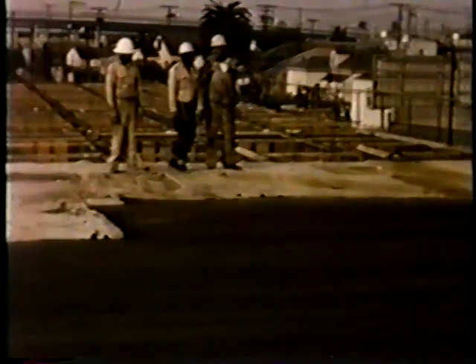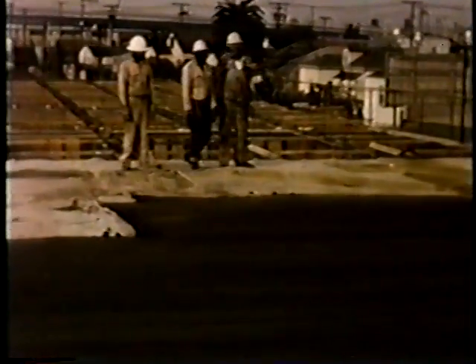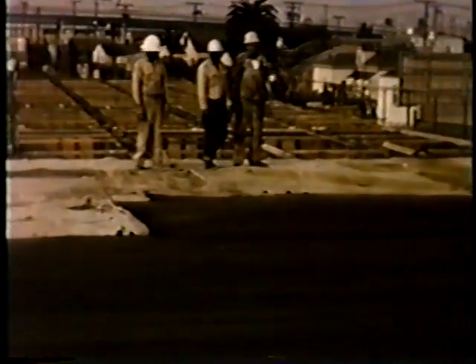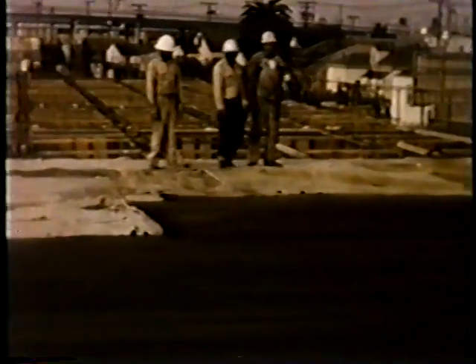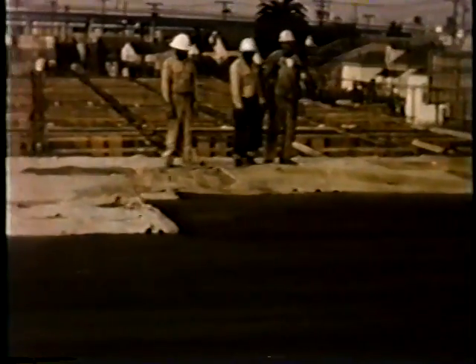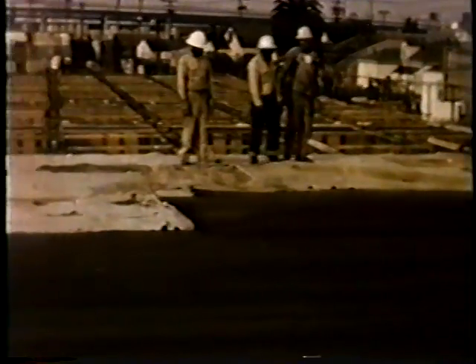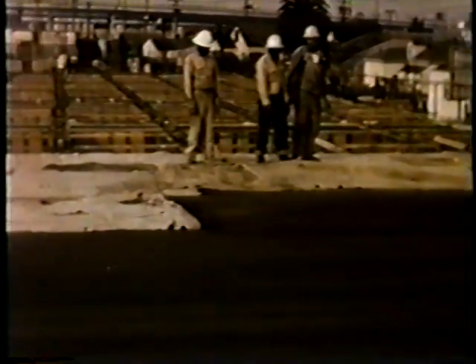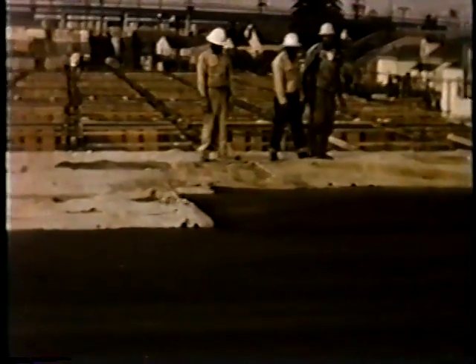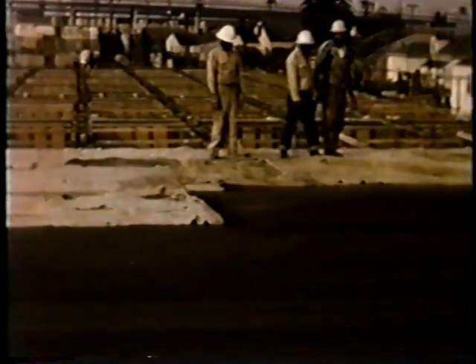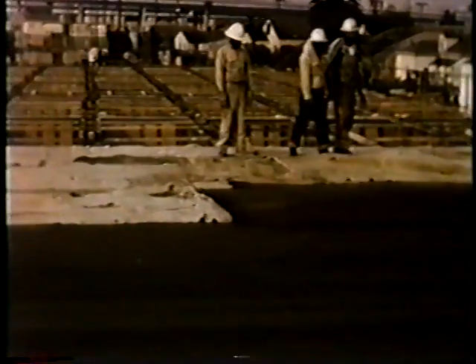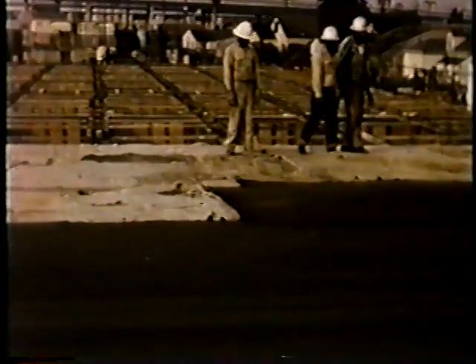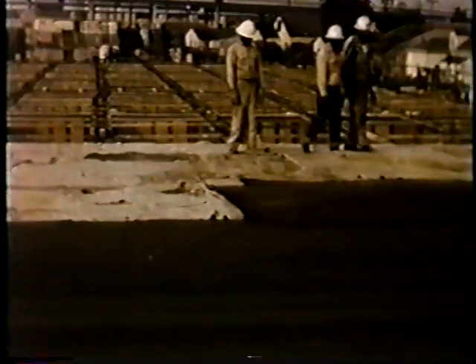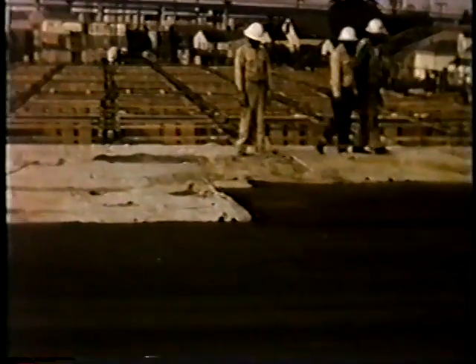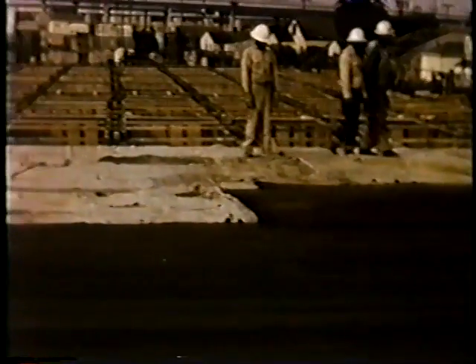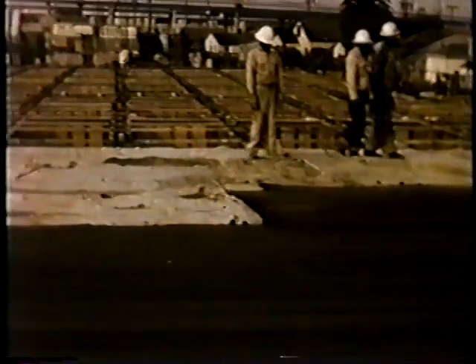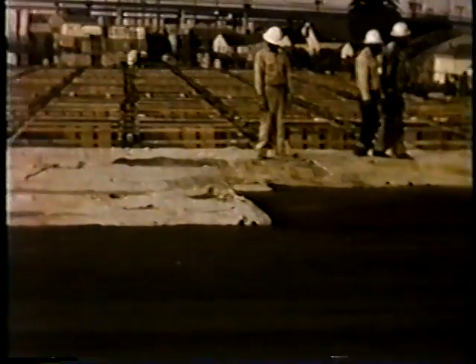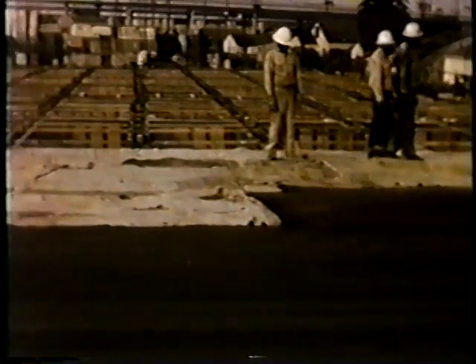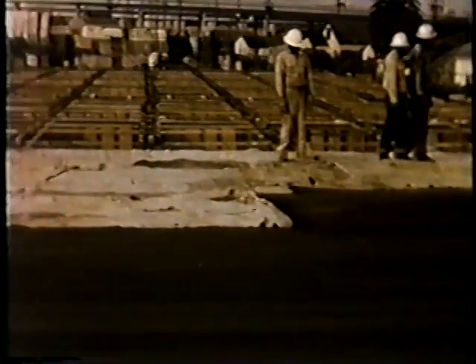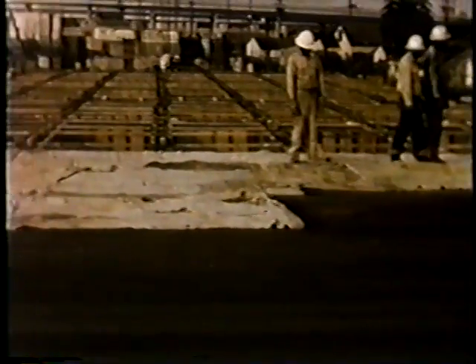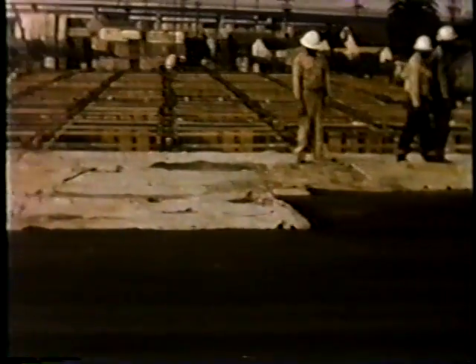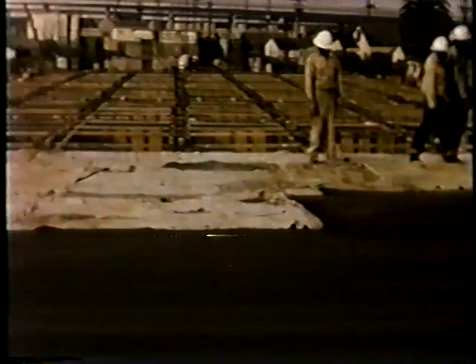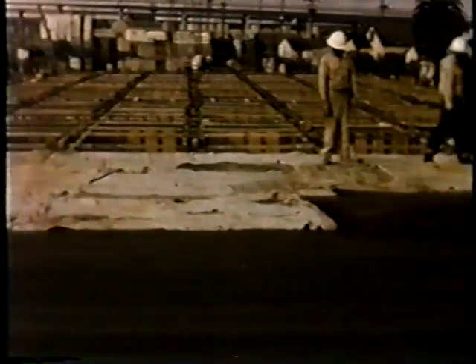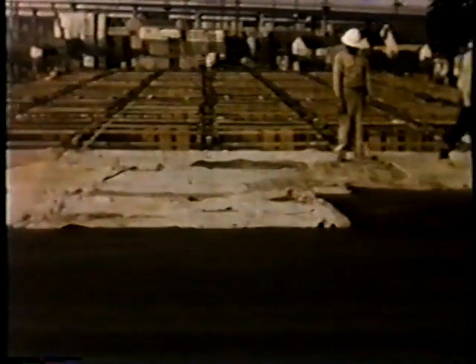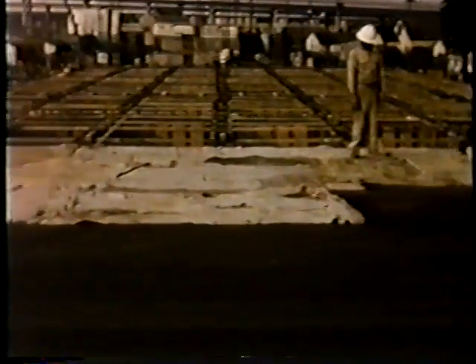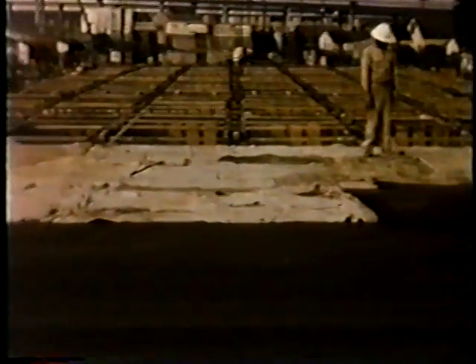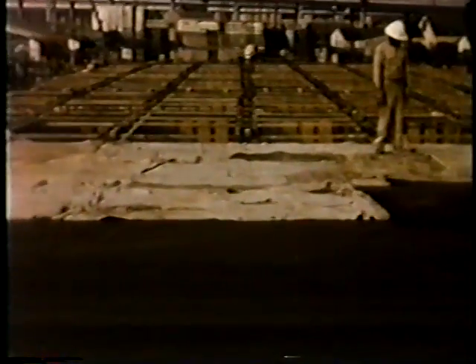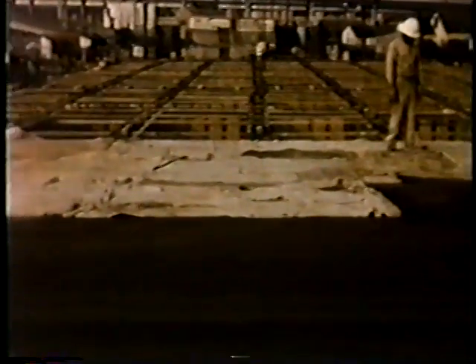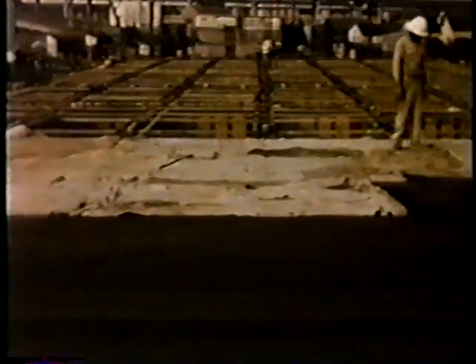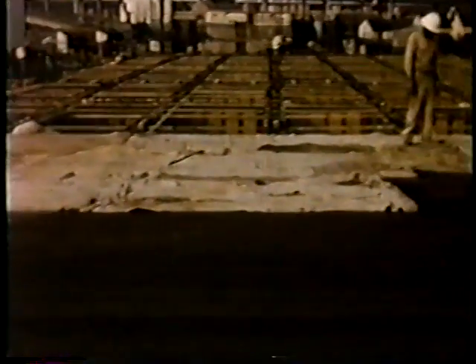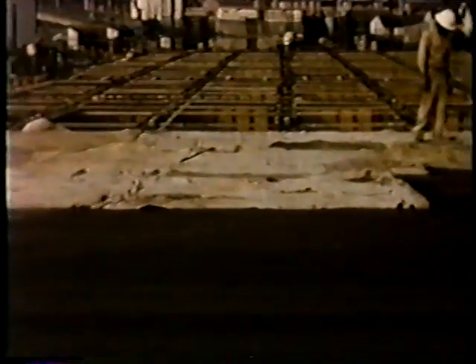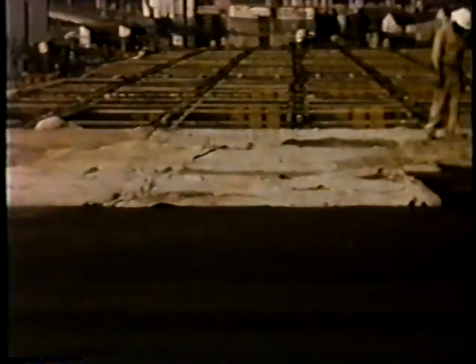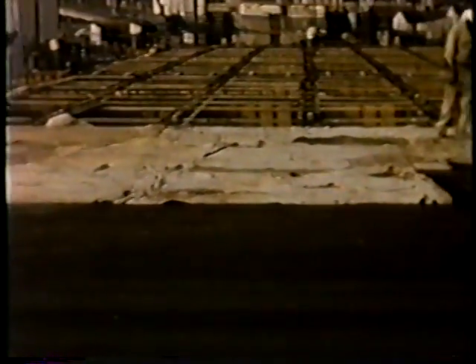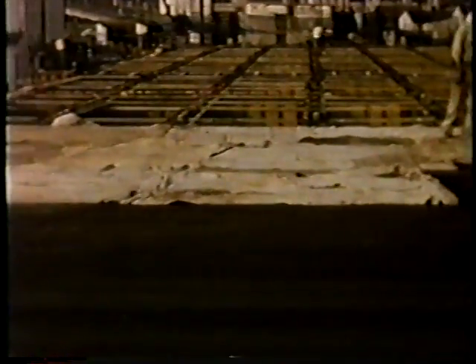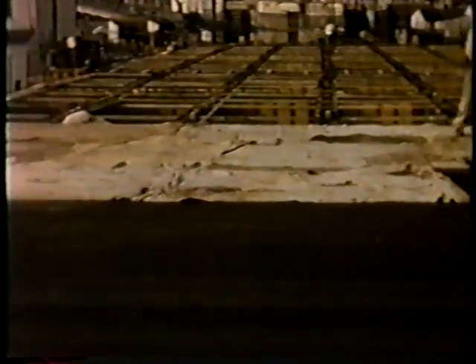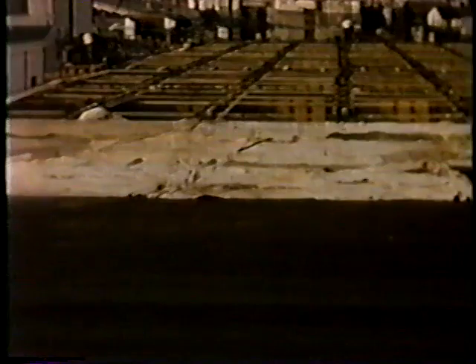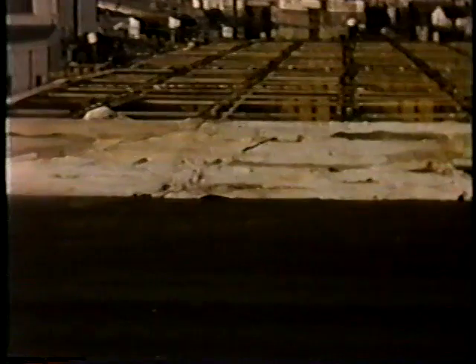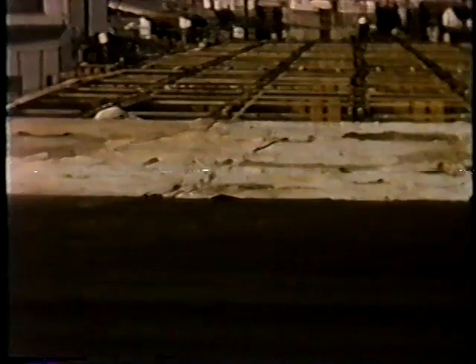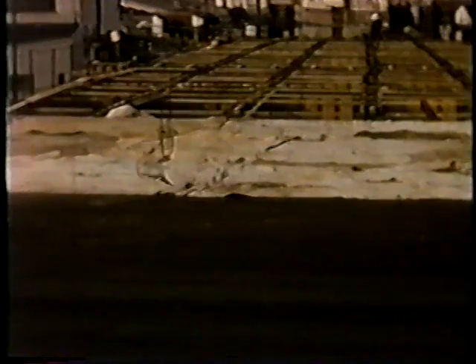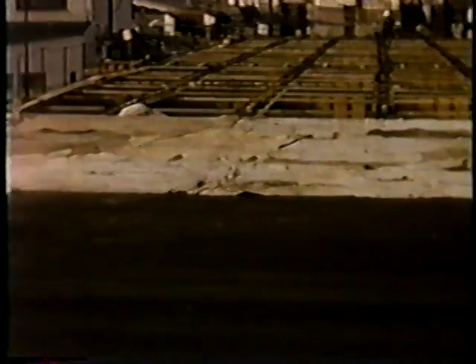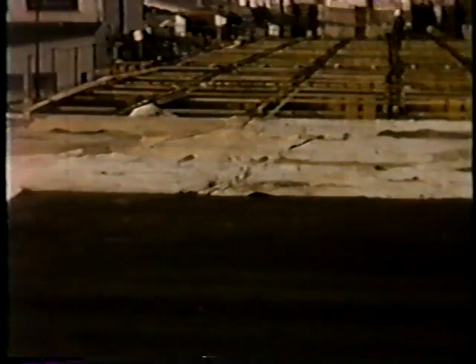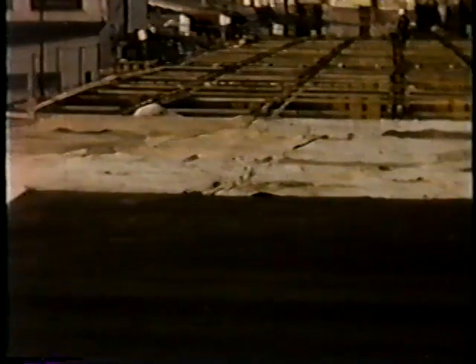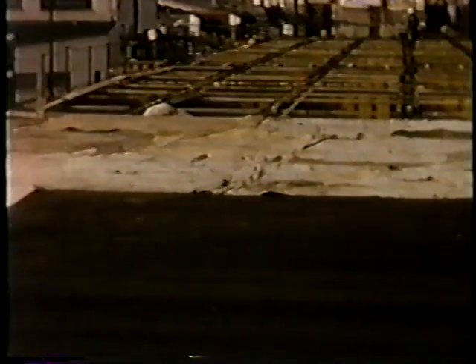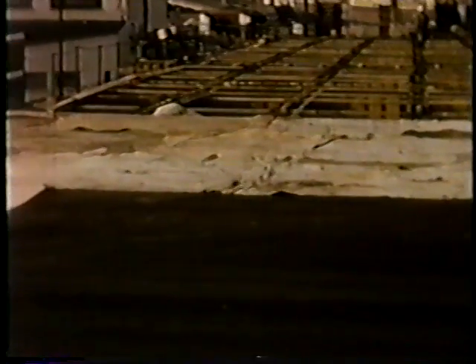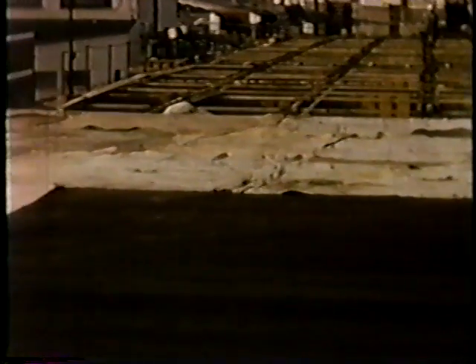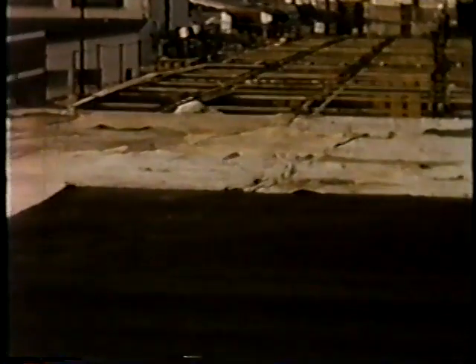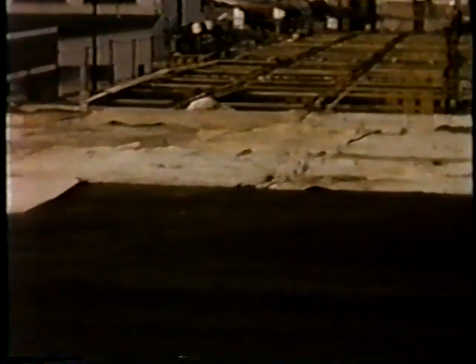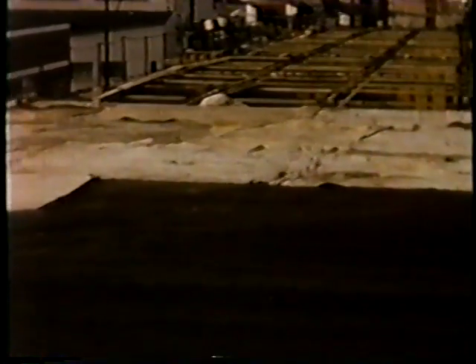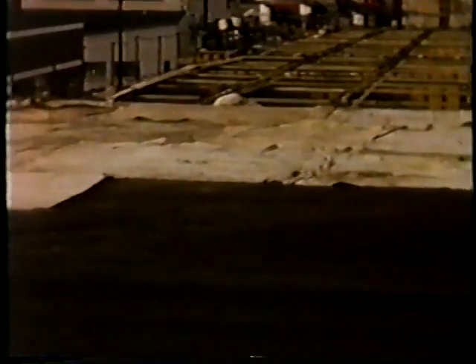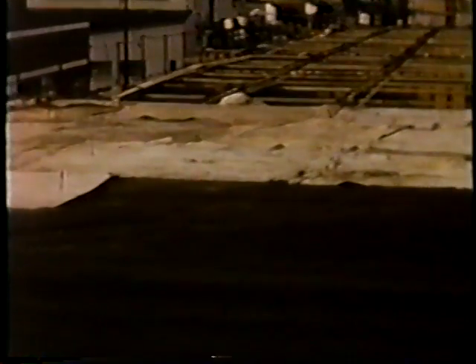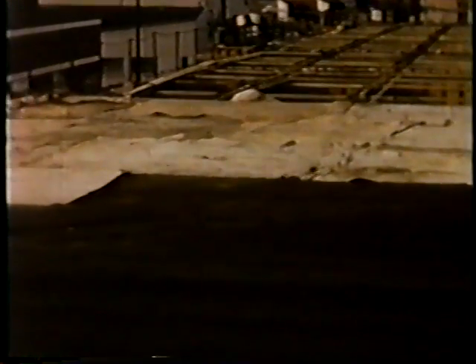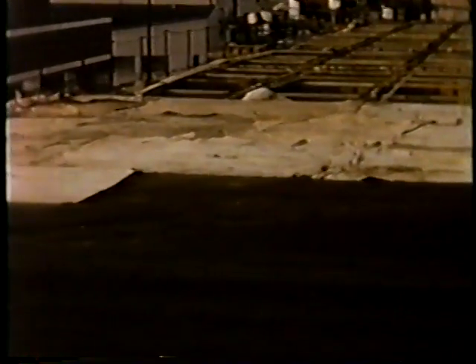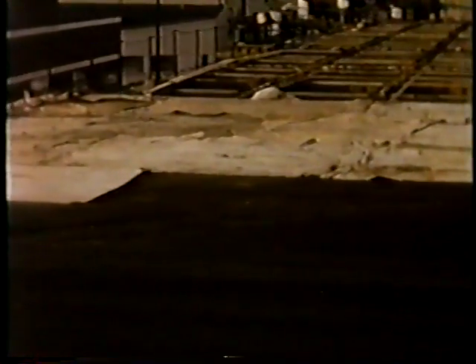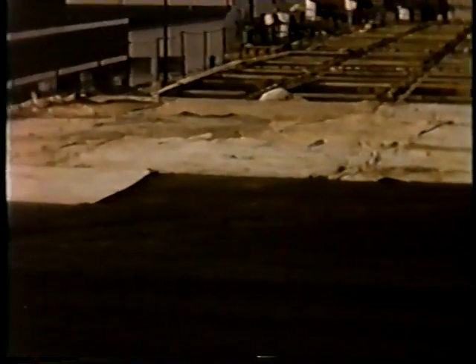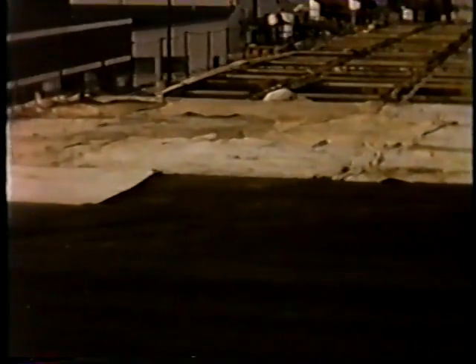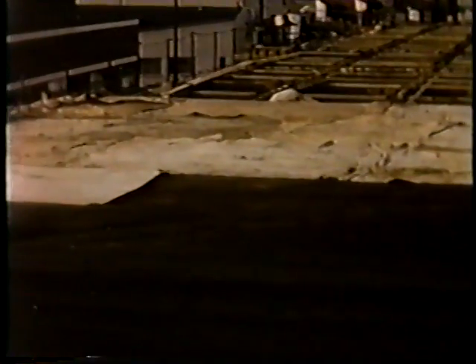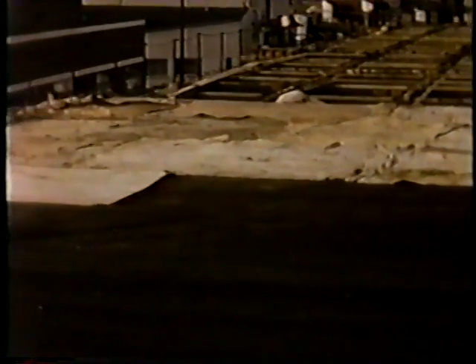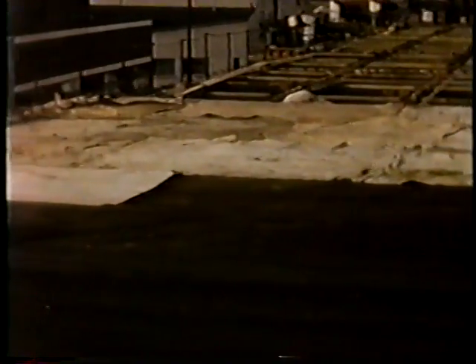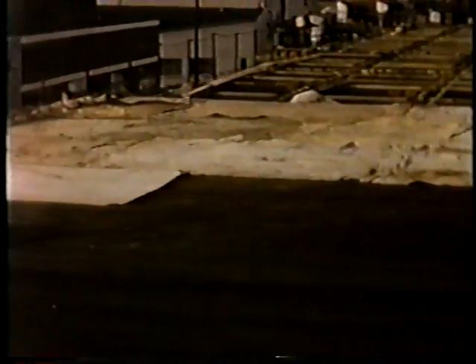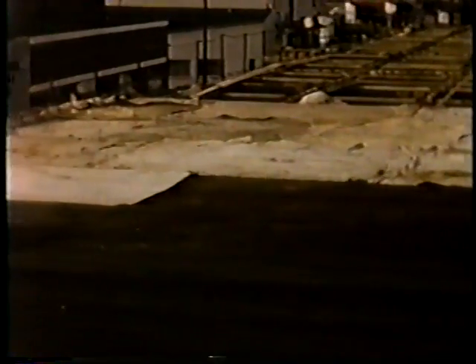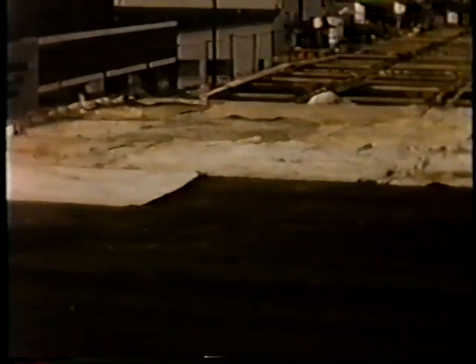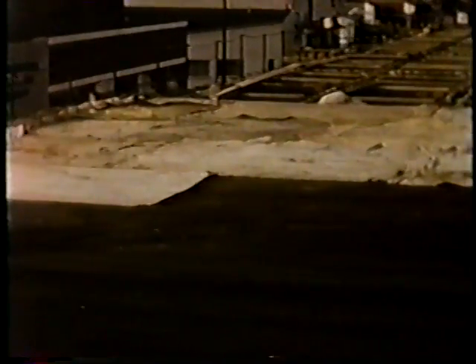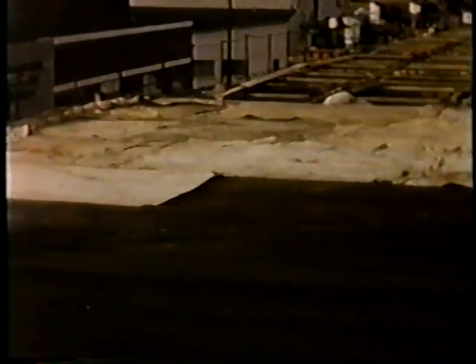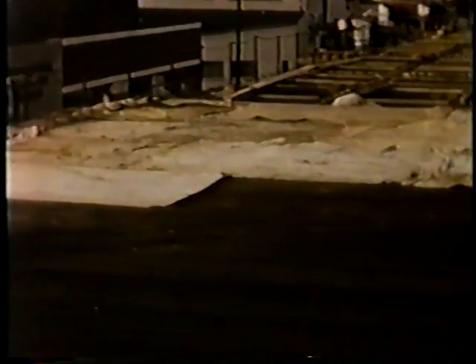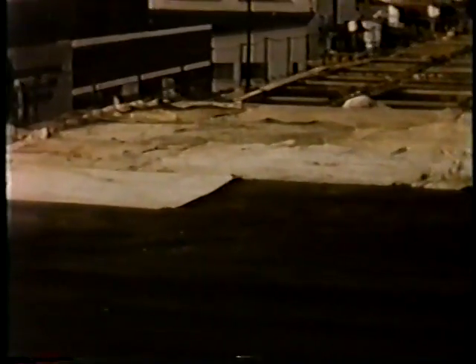Beyond this, you can see another three spans just about ready for bottom slab and girder stem concrete.